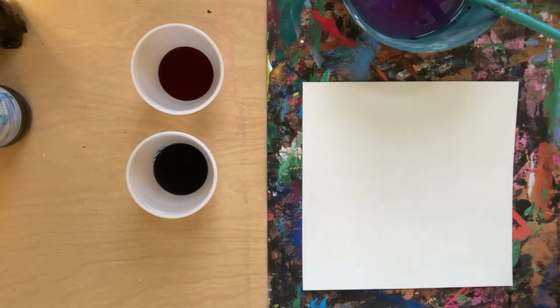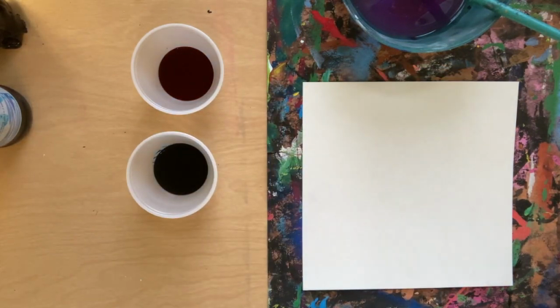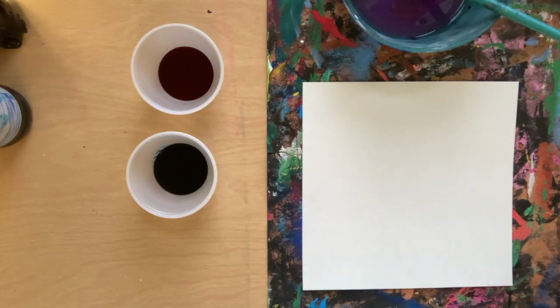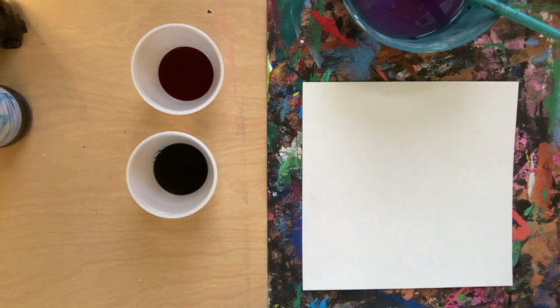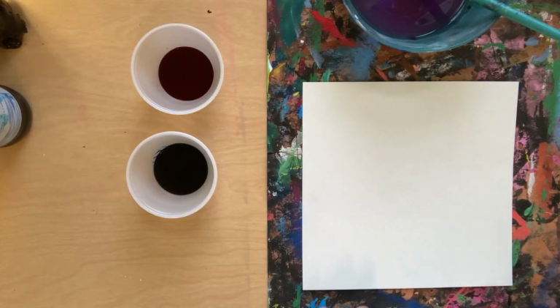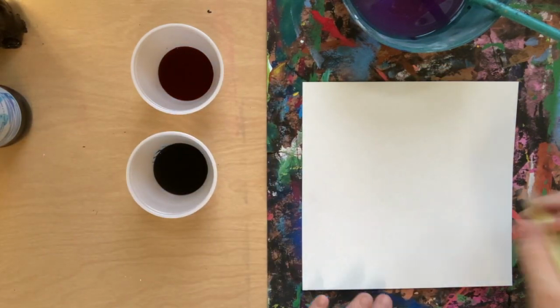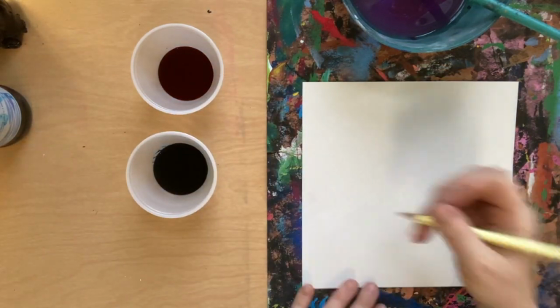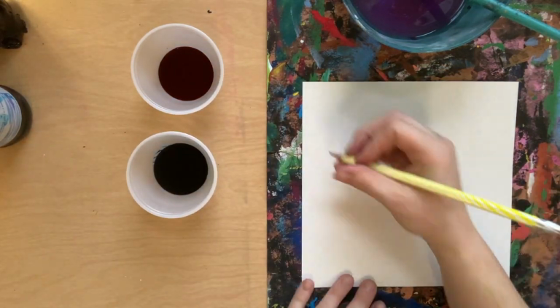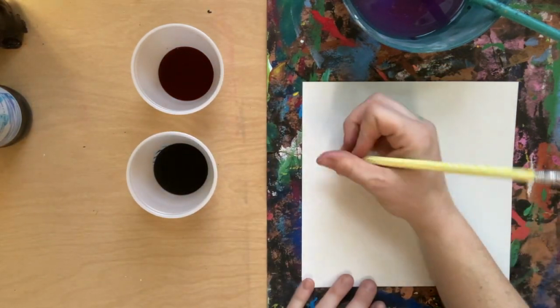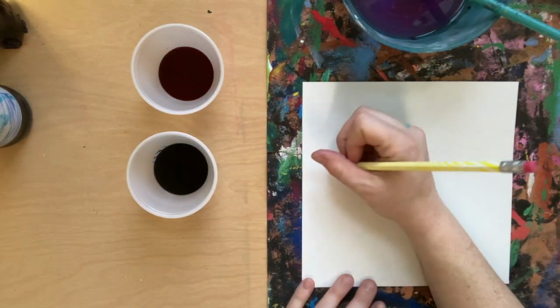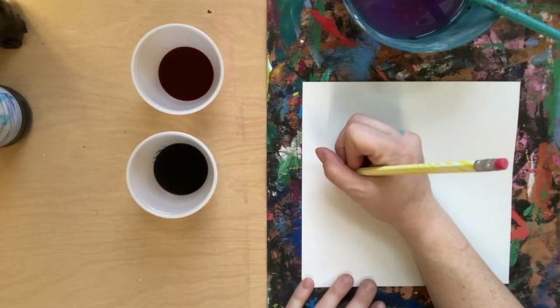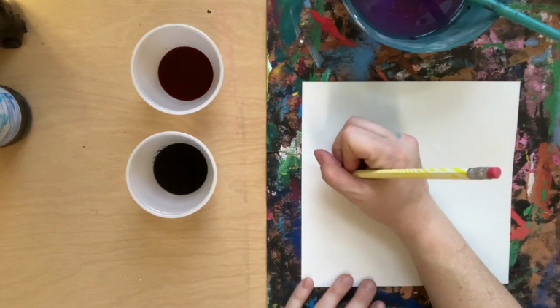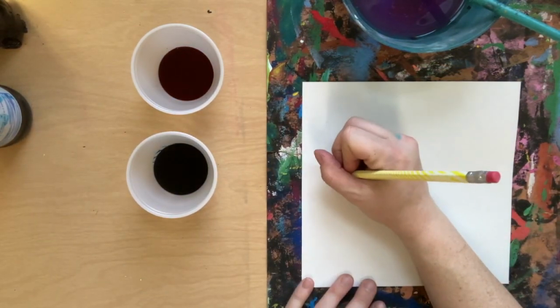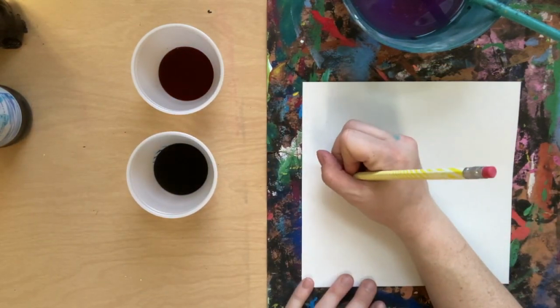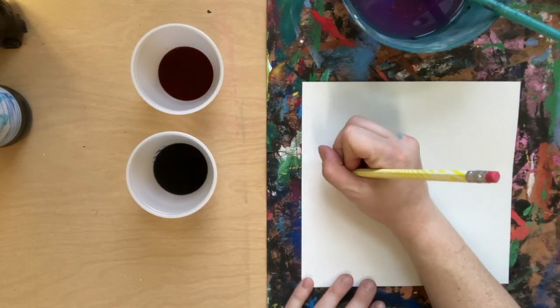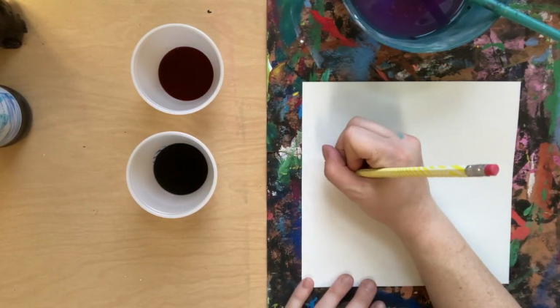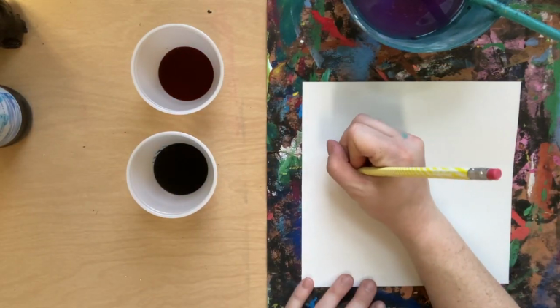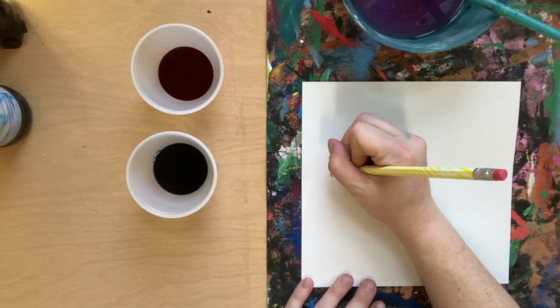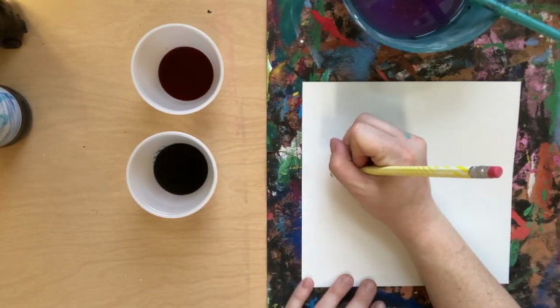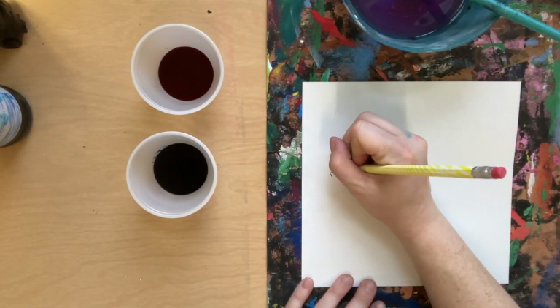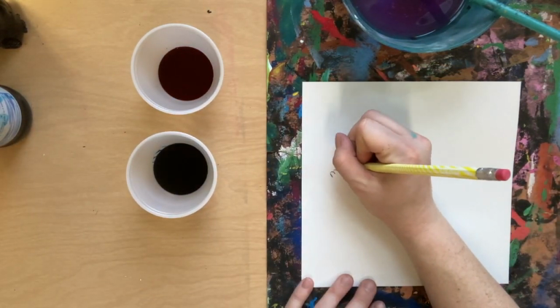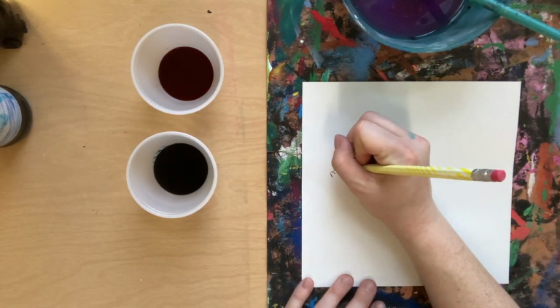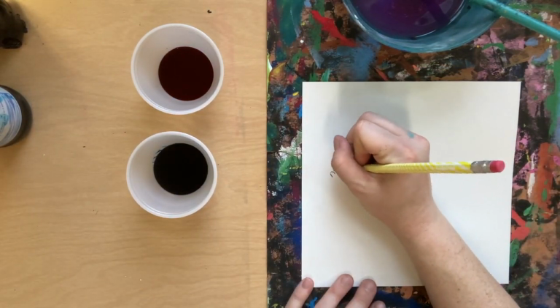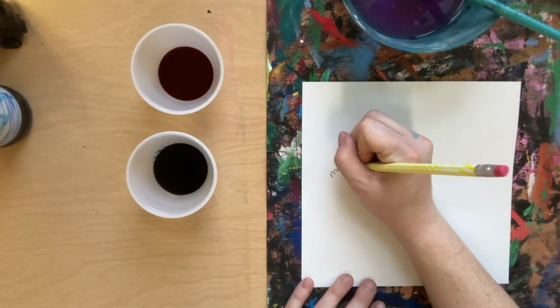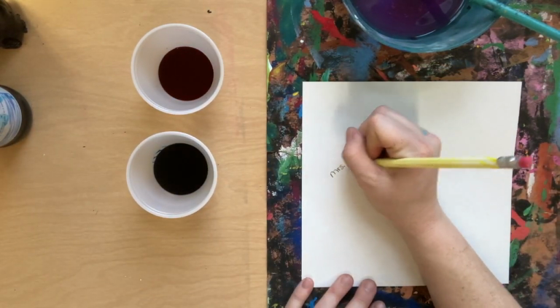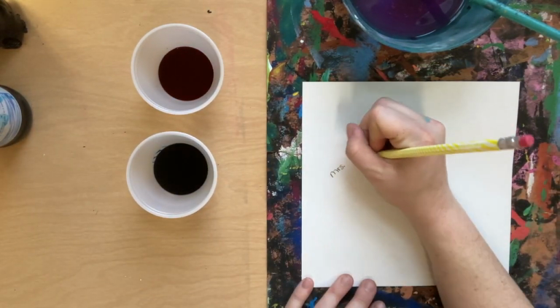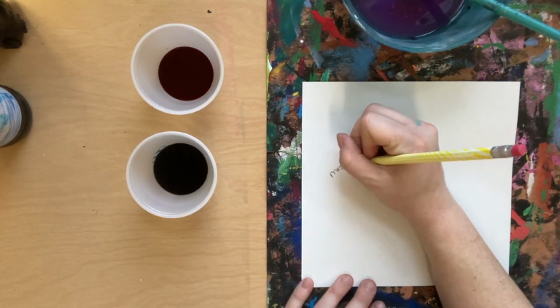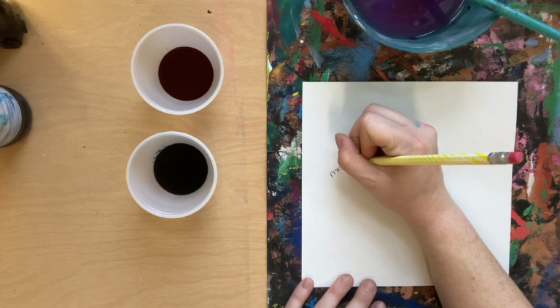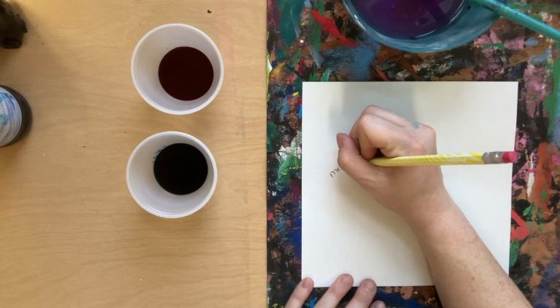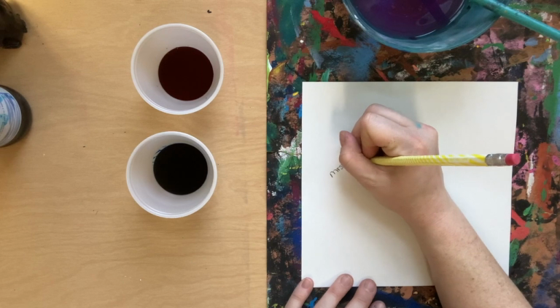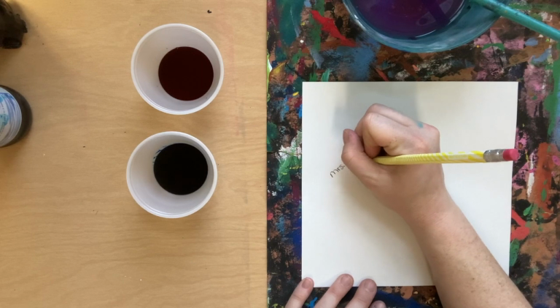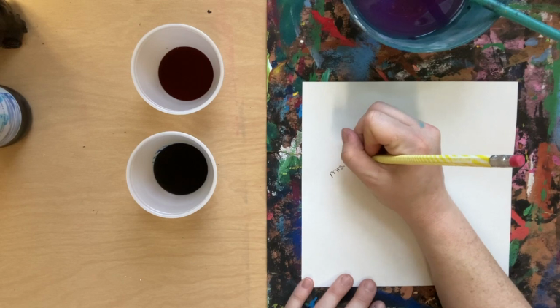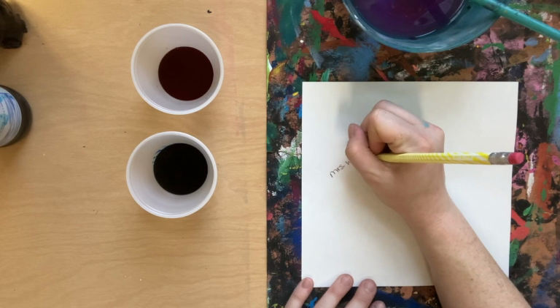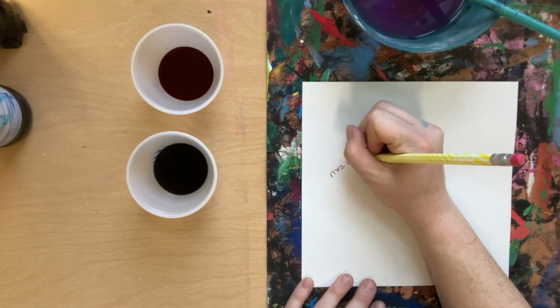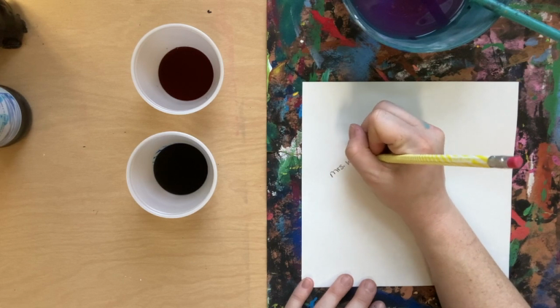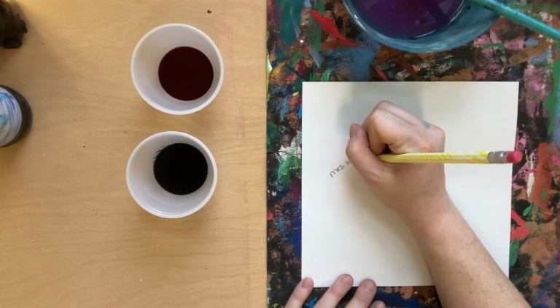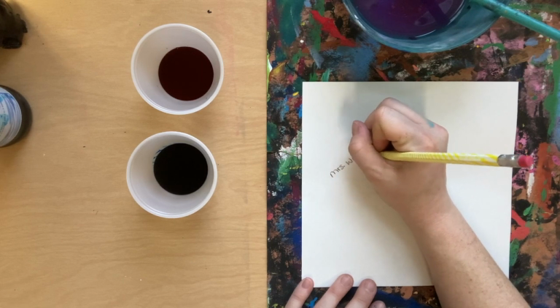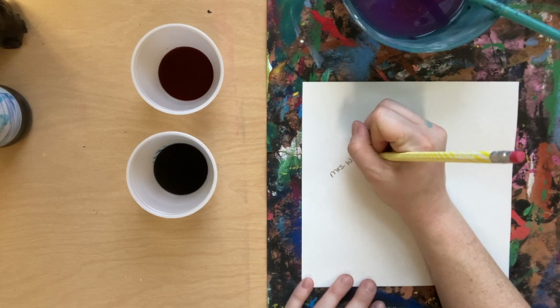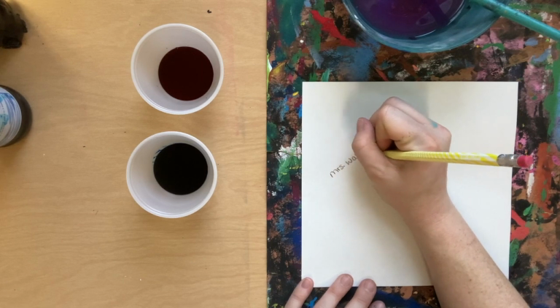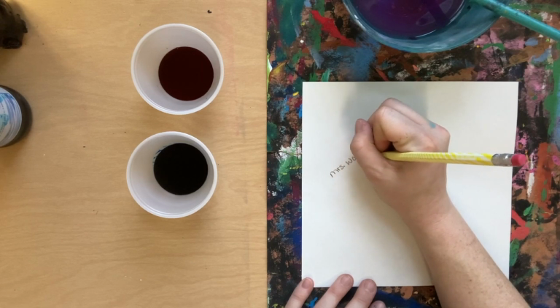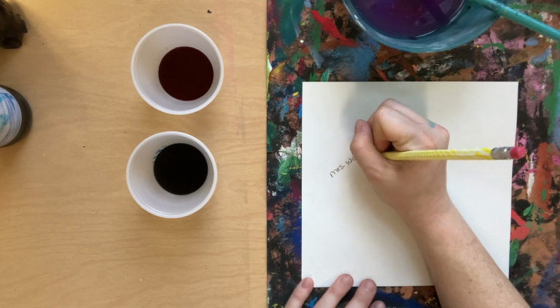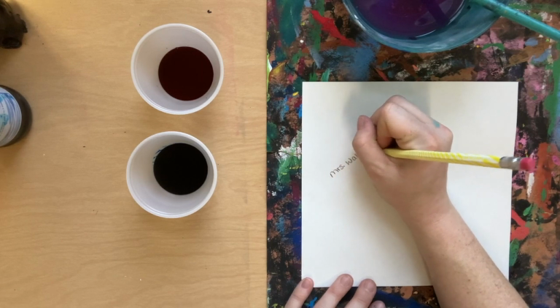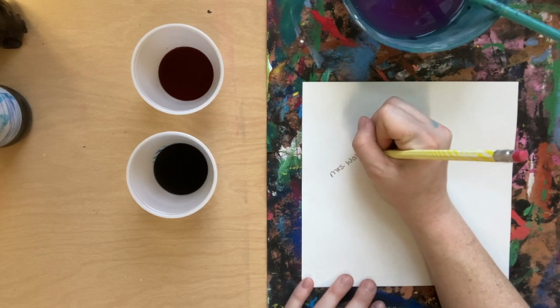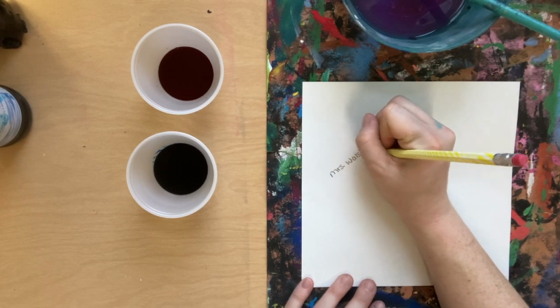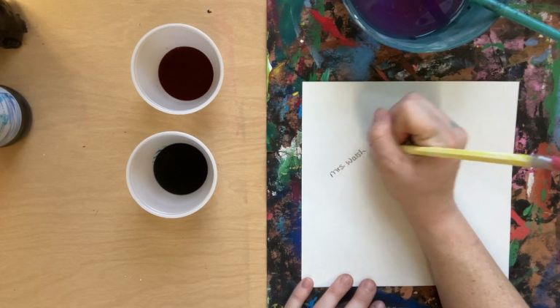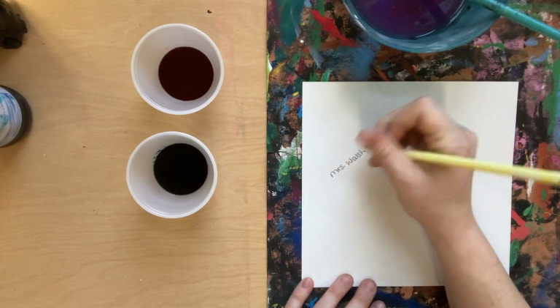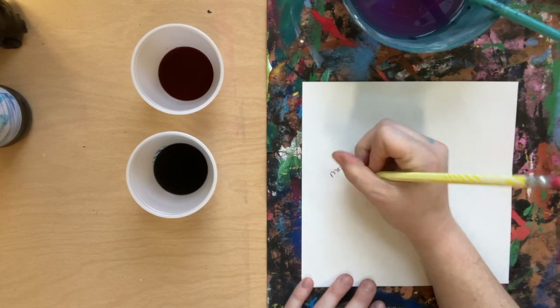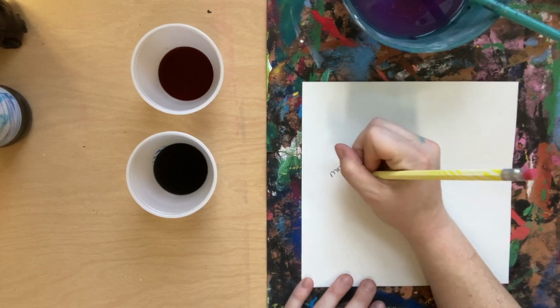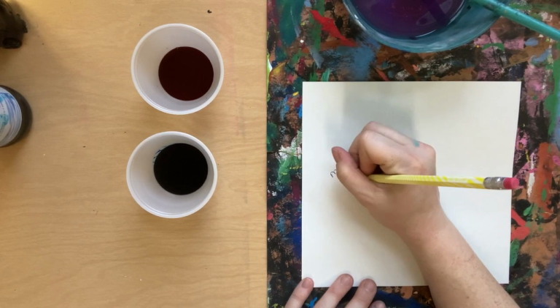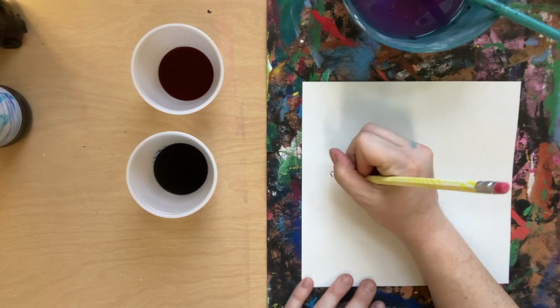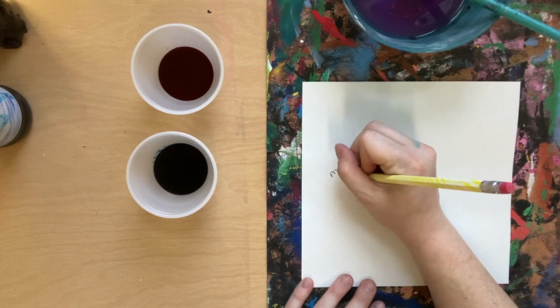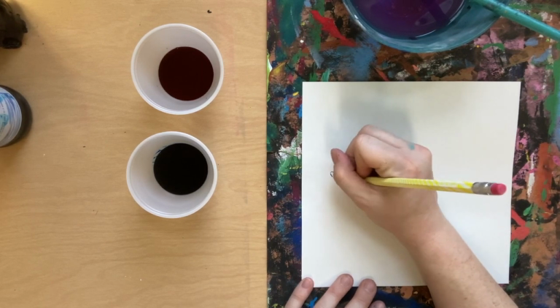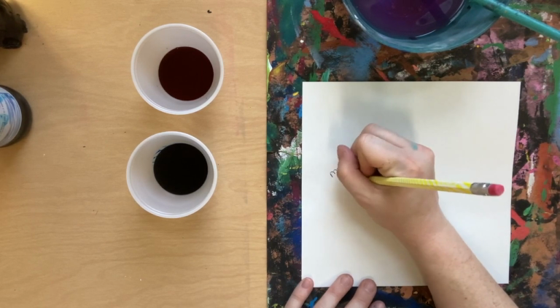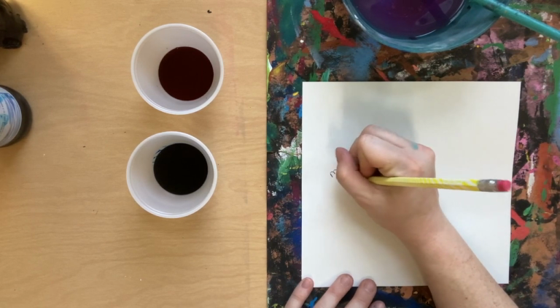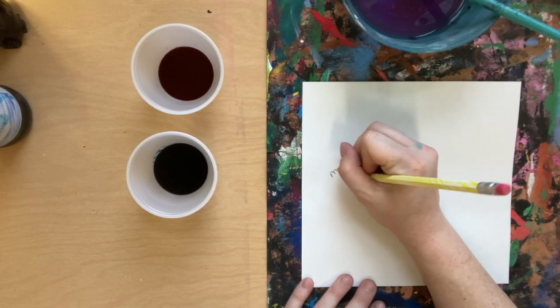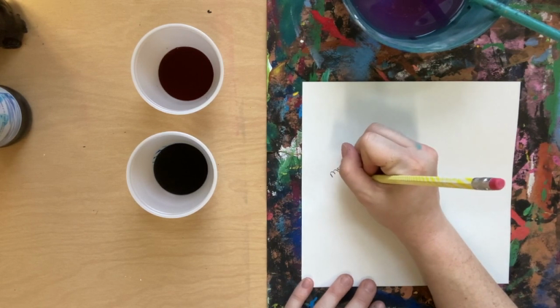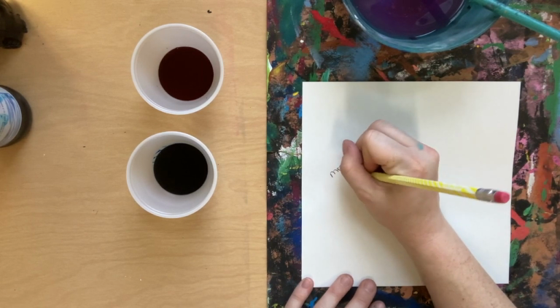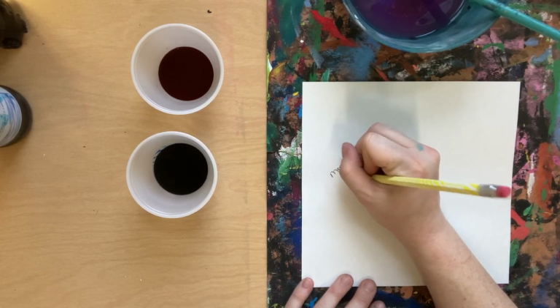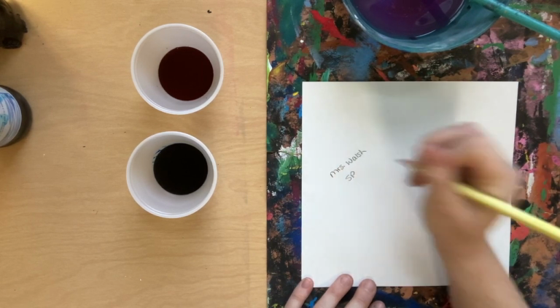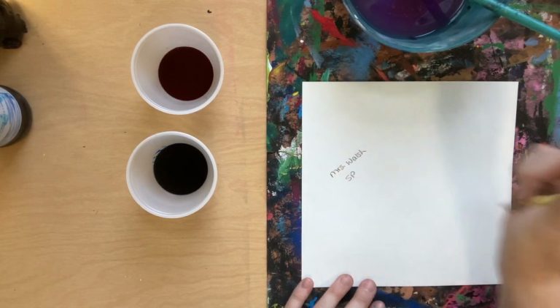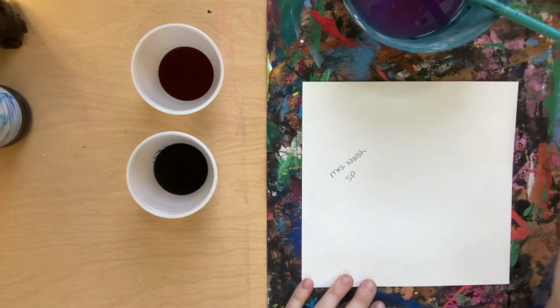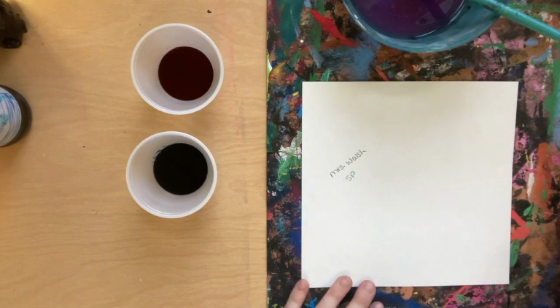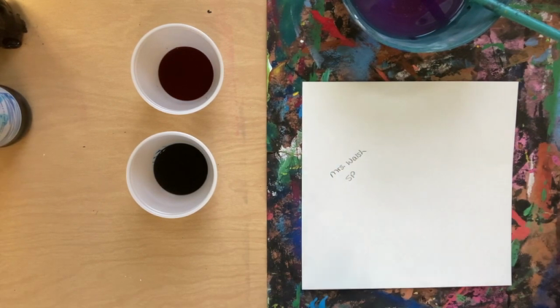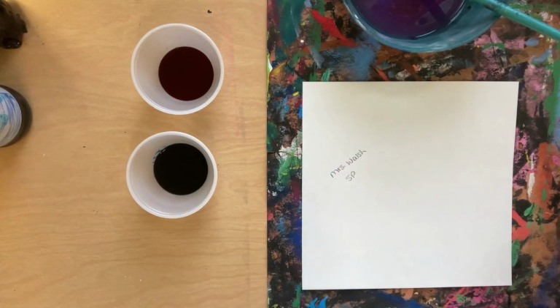First things first, on the back side of your paper, write your name and your class.